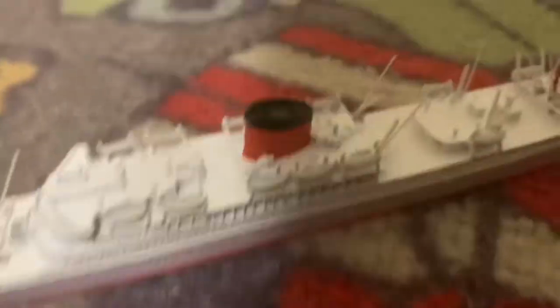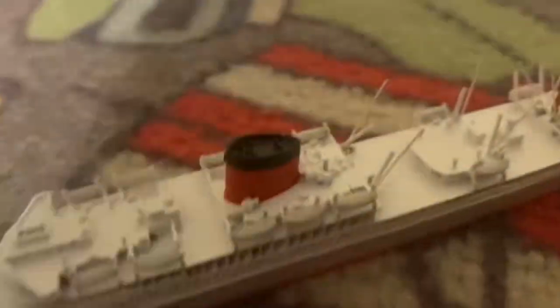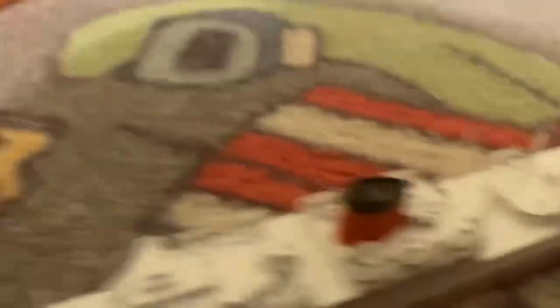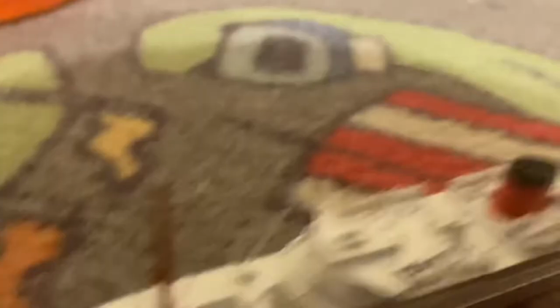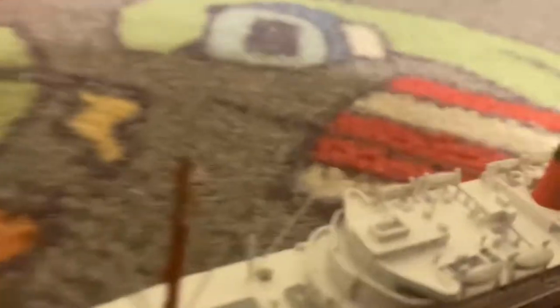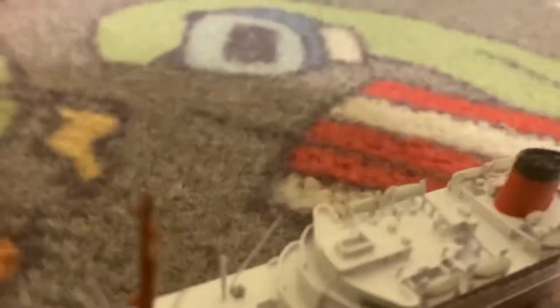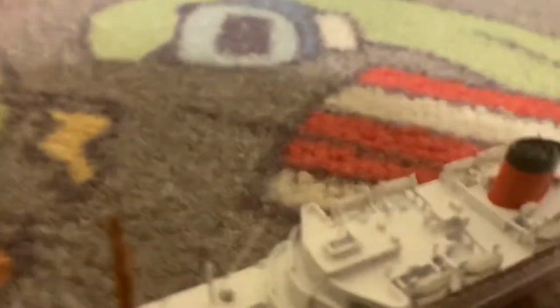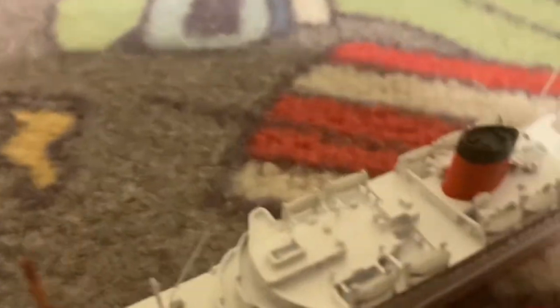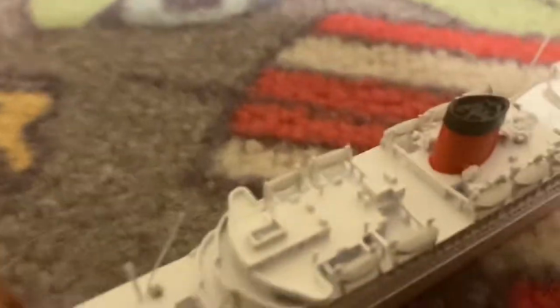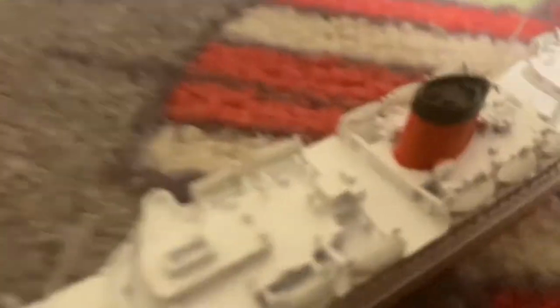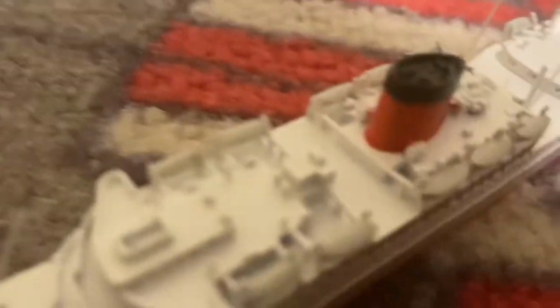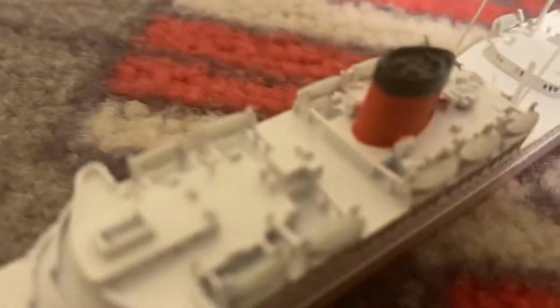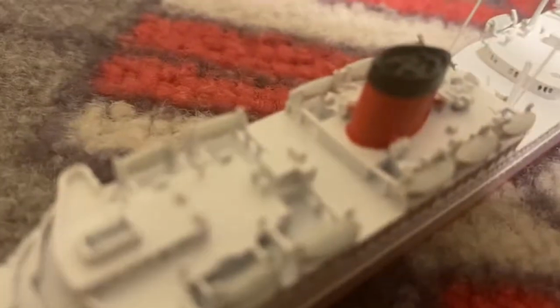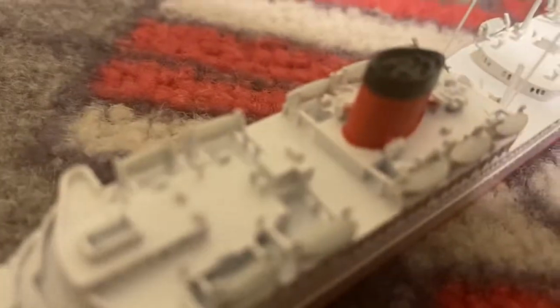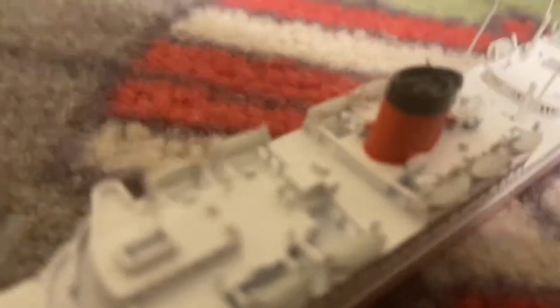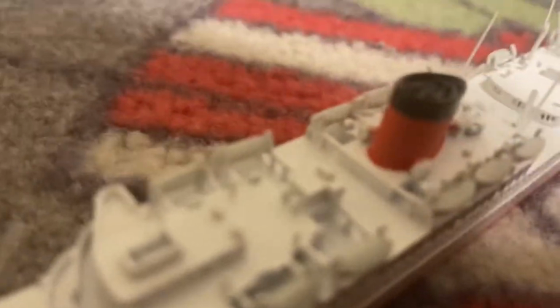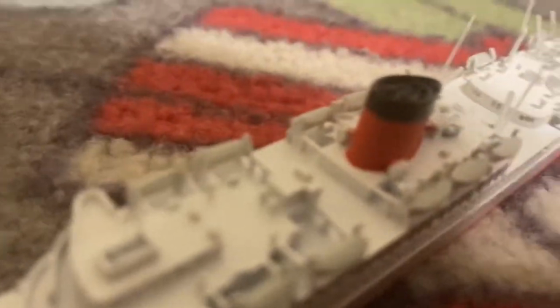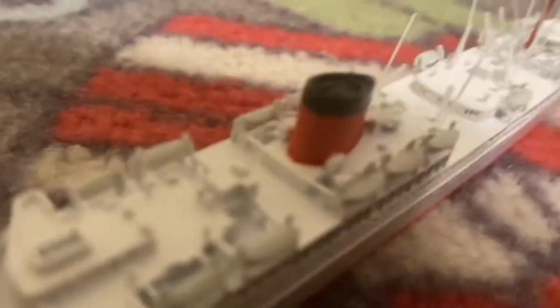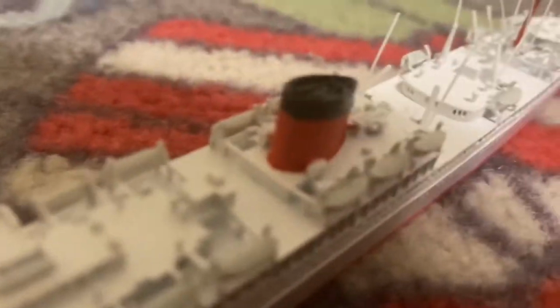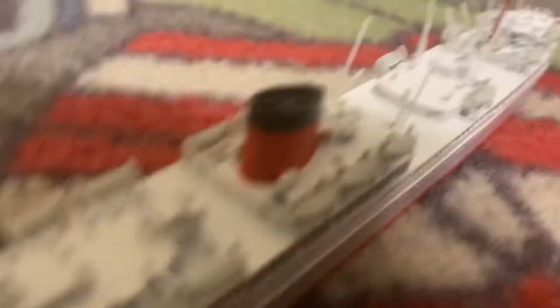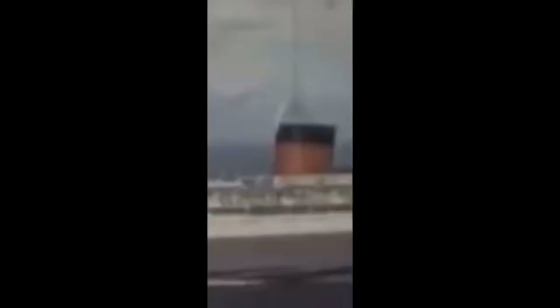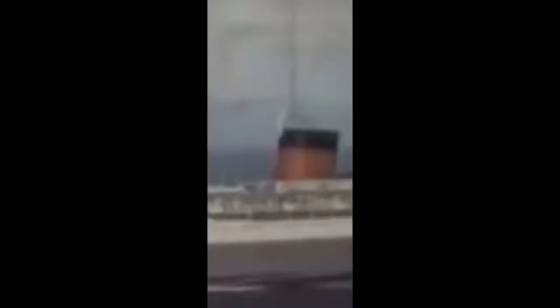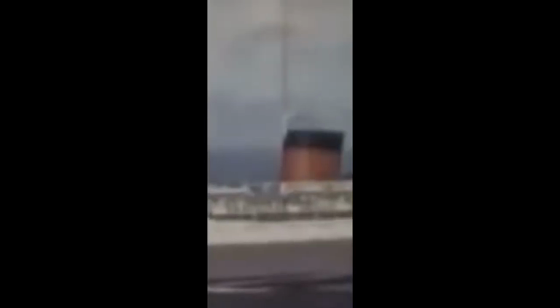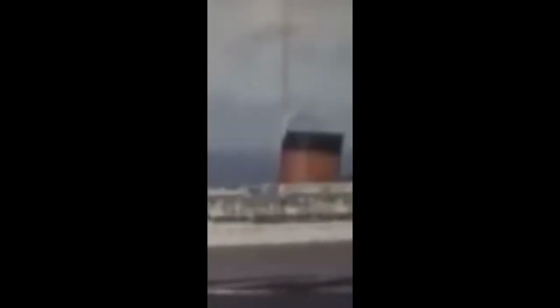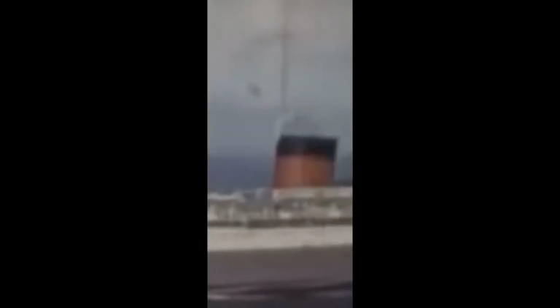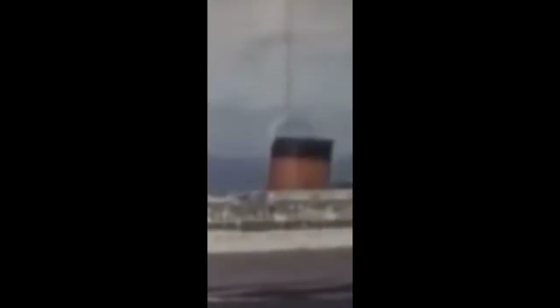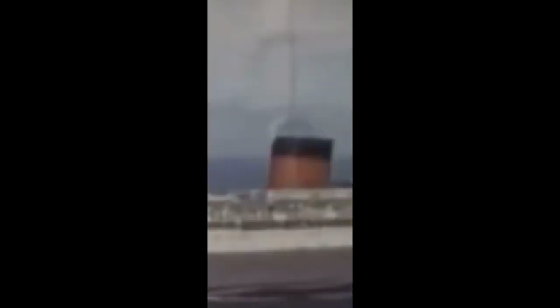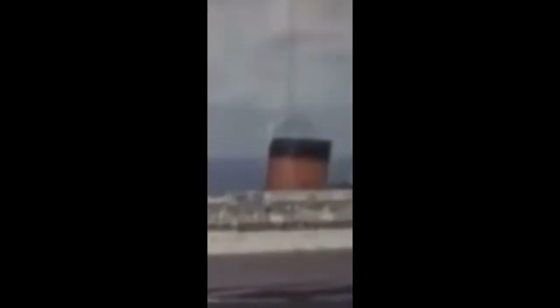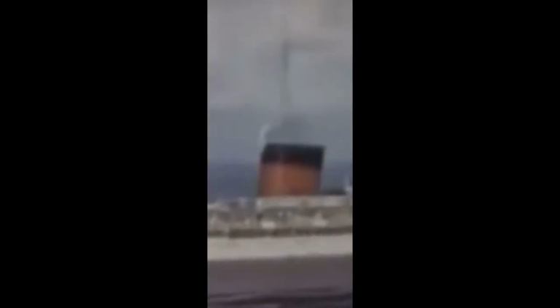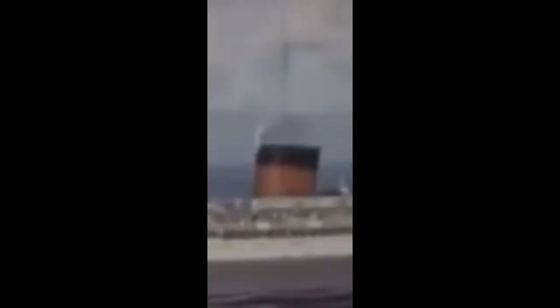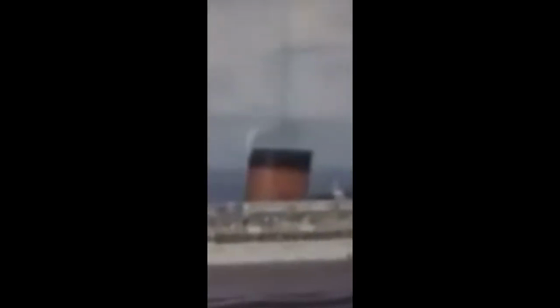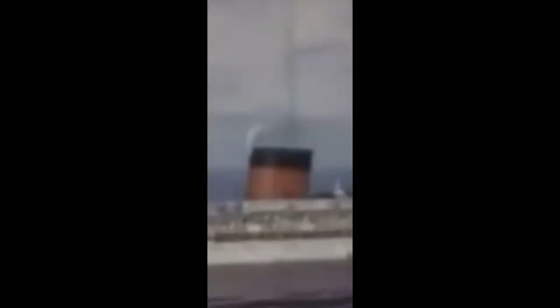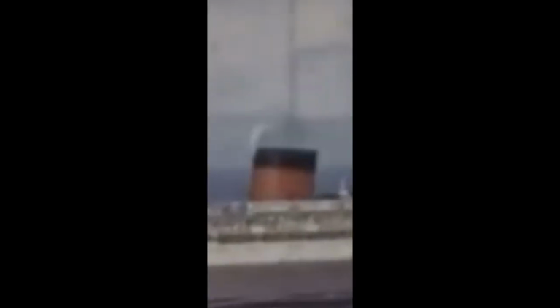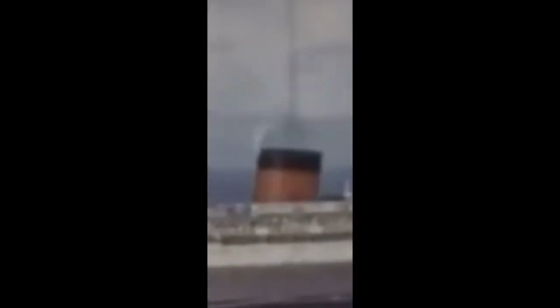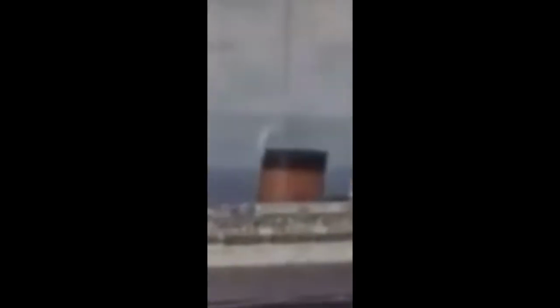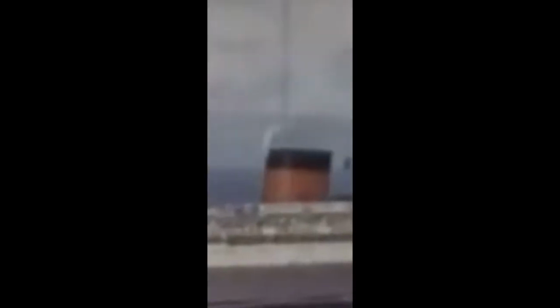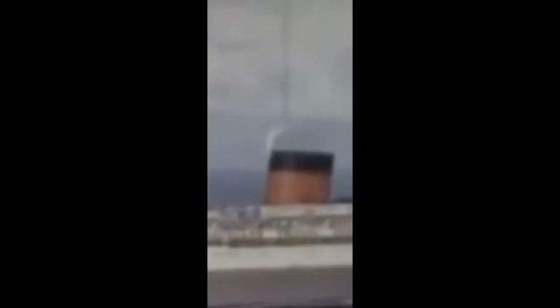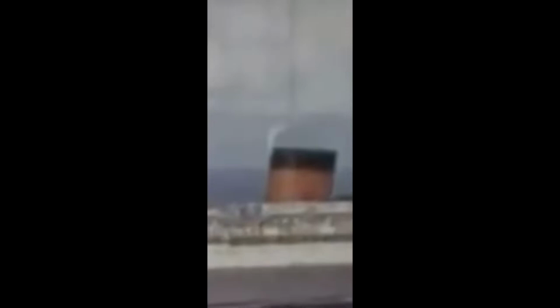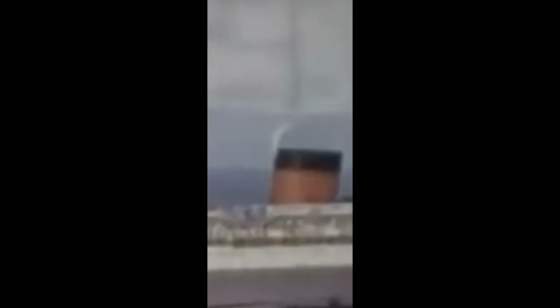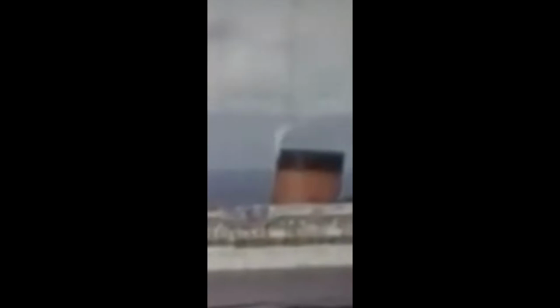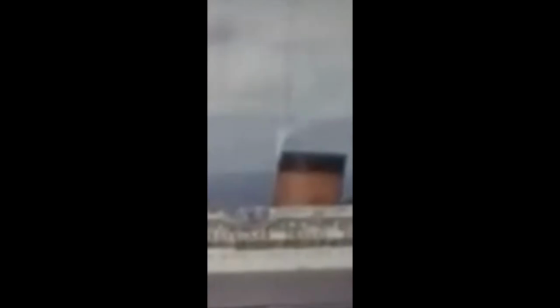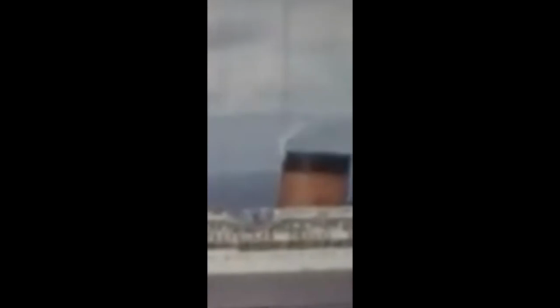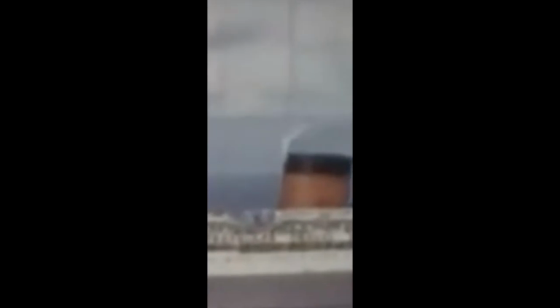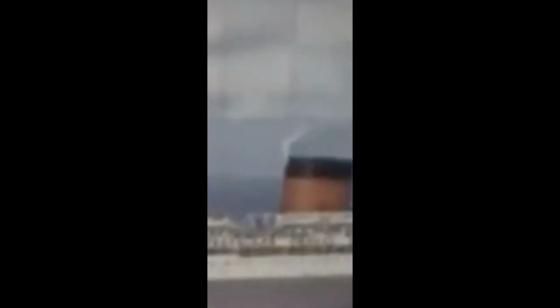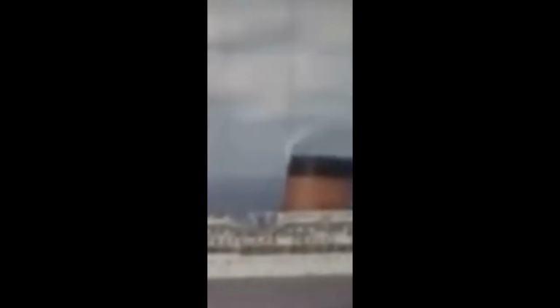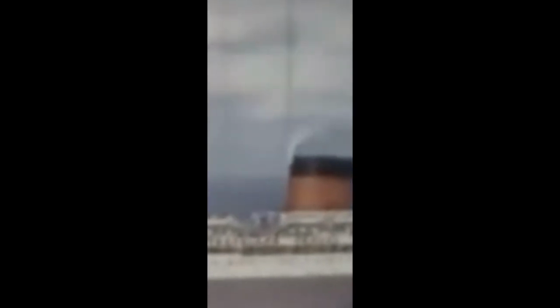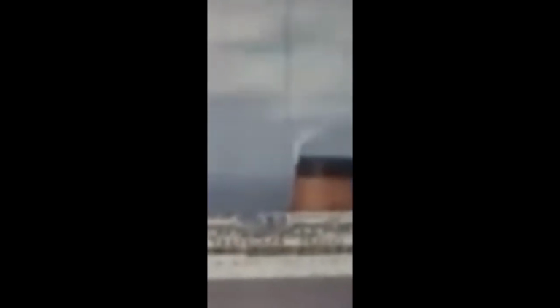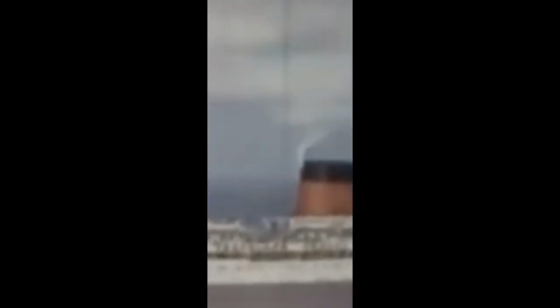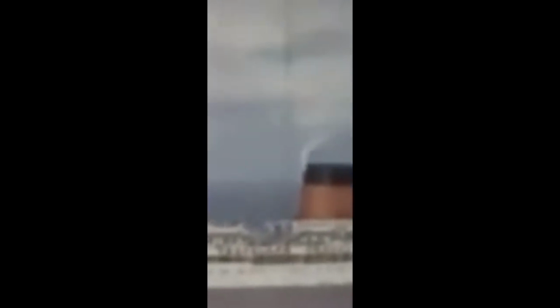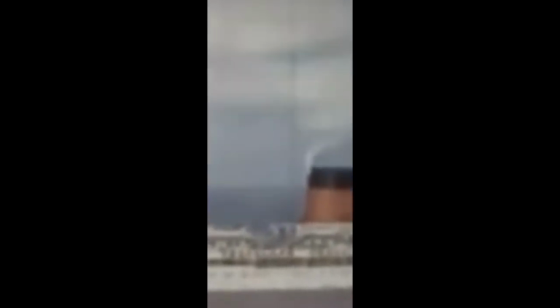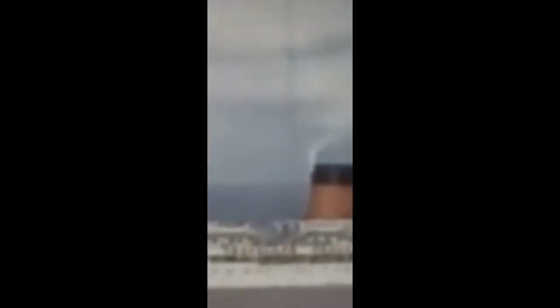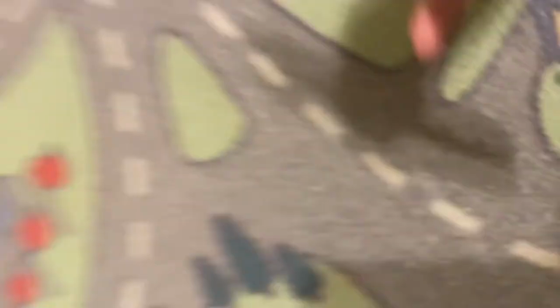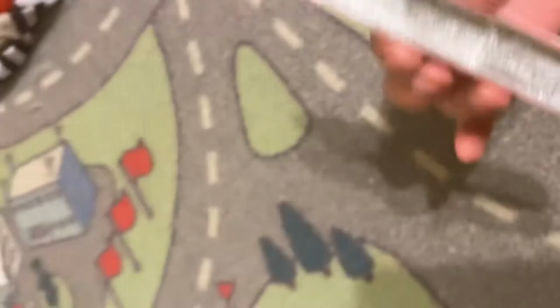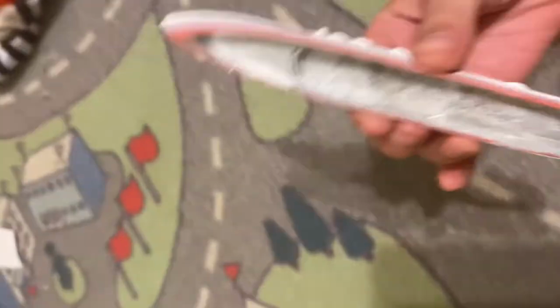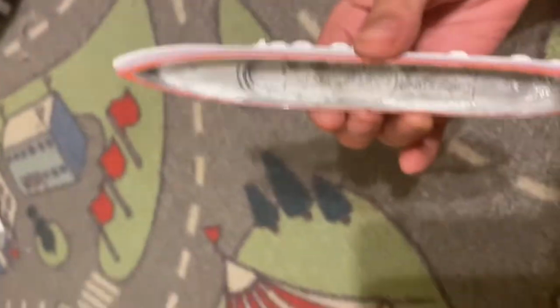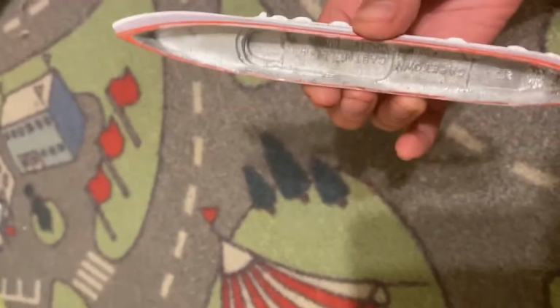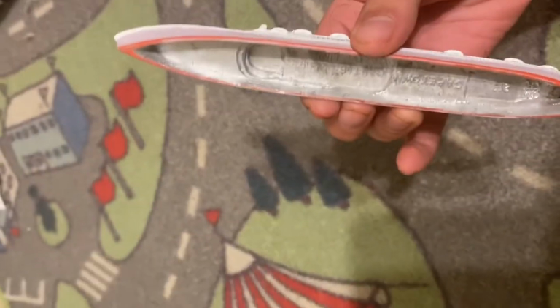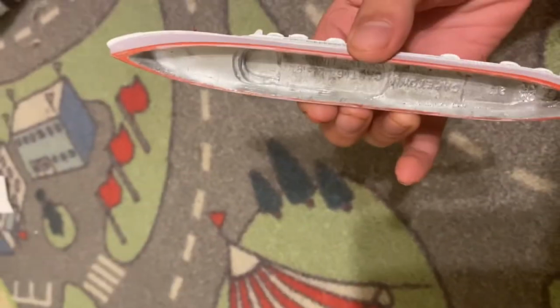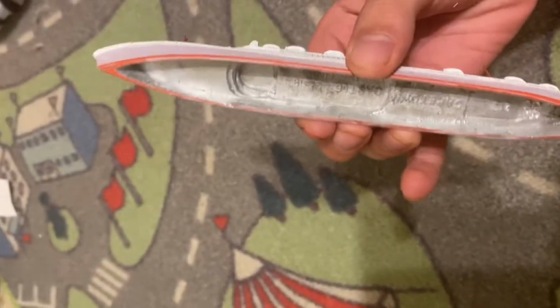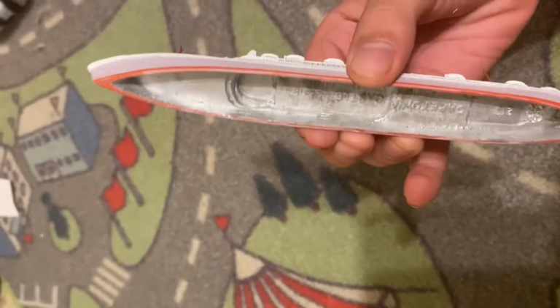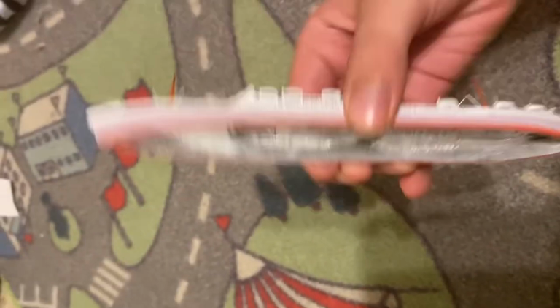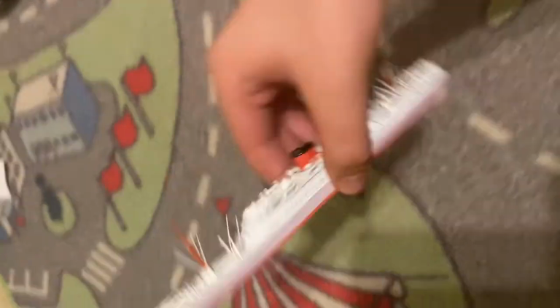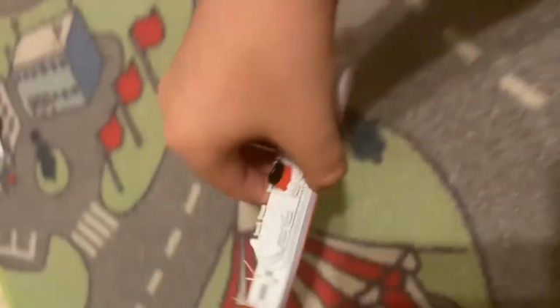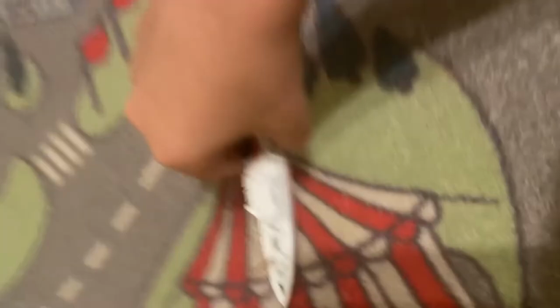Look at the details, you can even see the whistle. Art of a heritage. Look at this, how it looks like on the bottom.